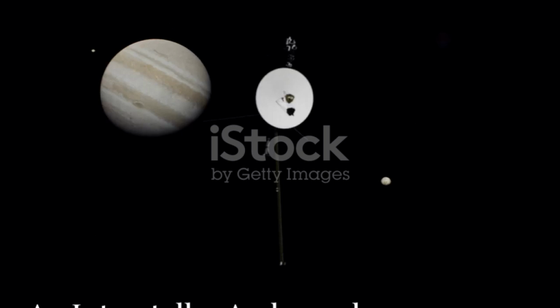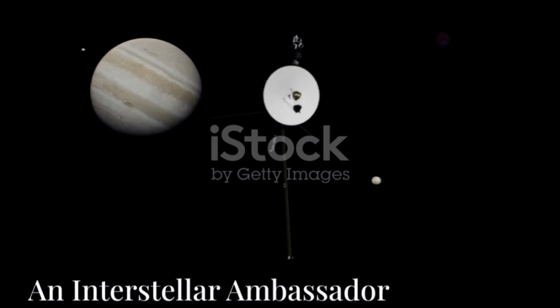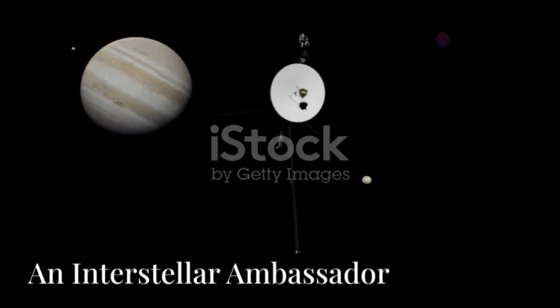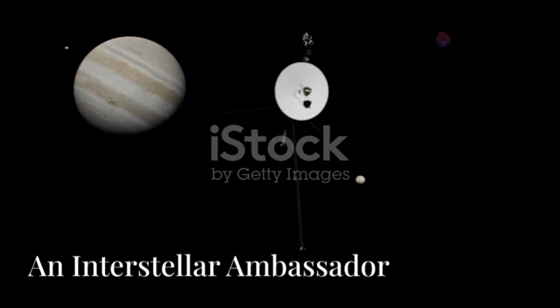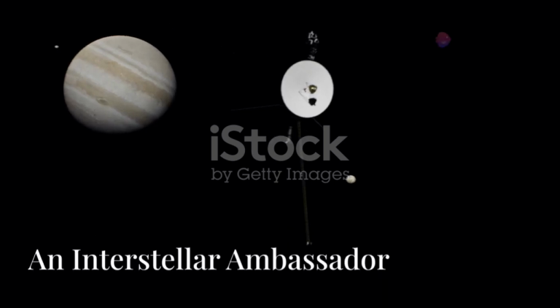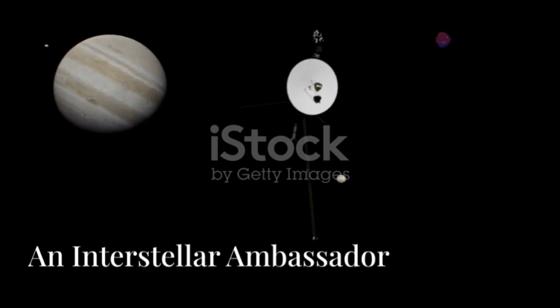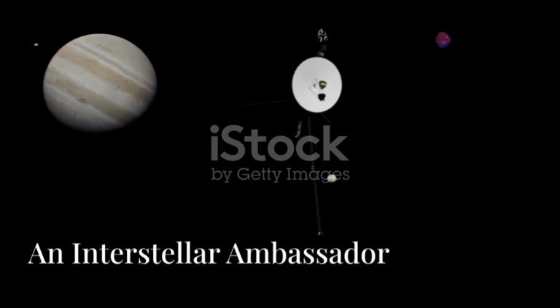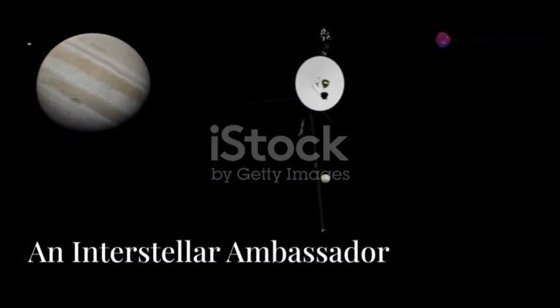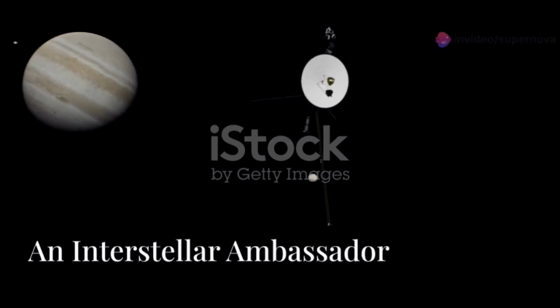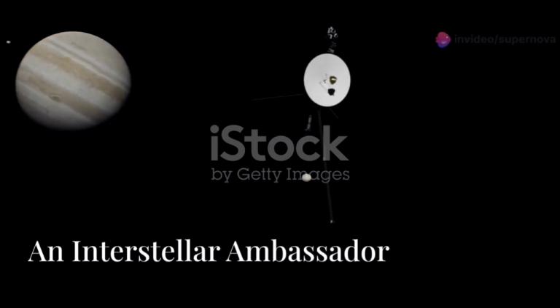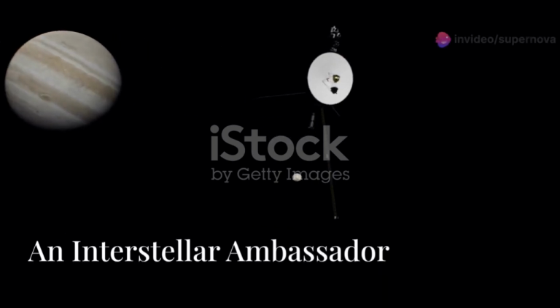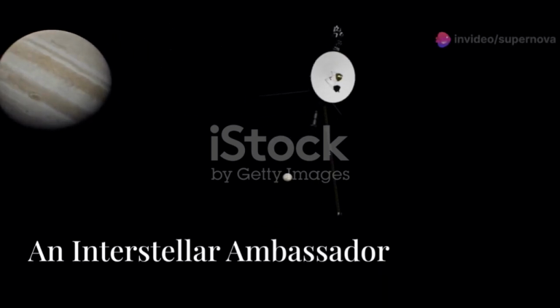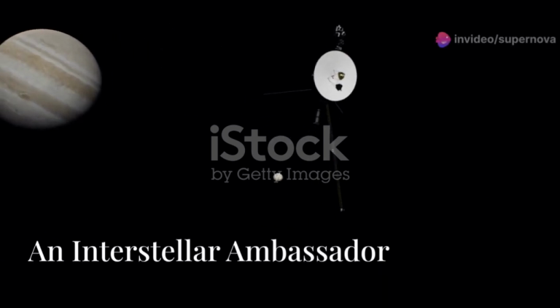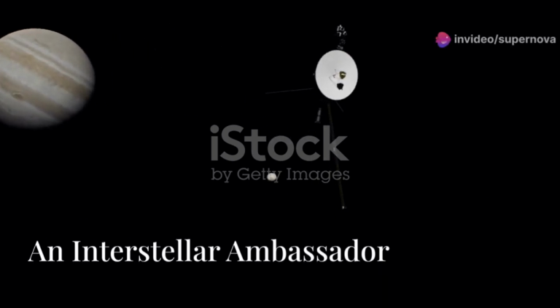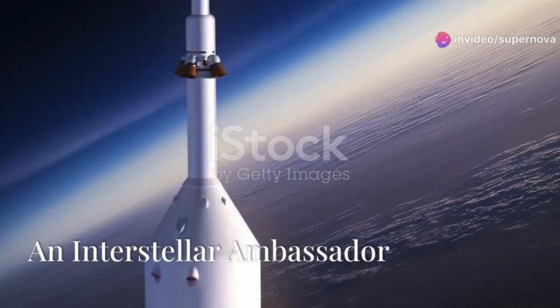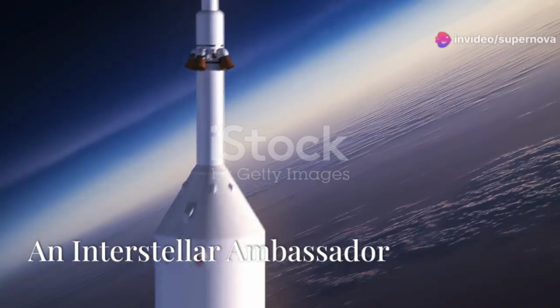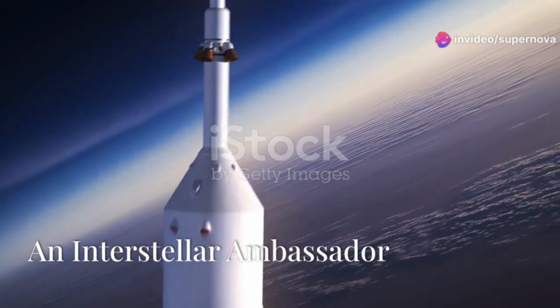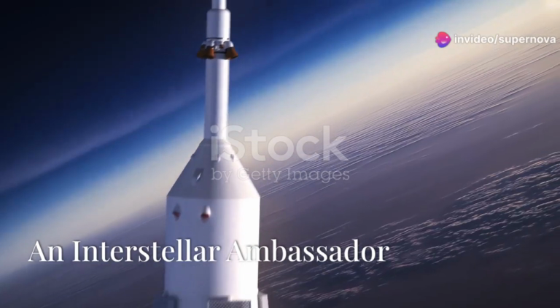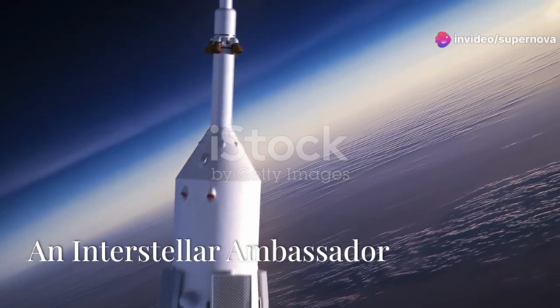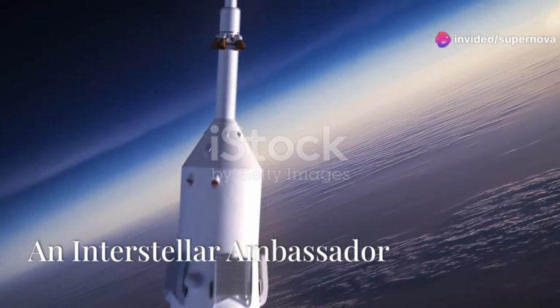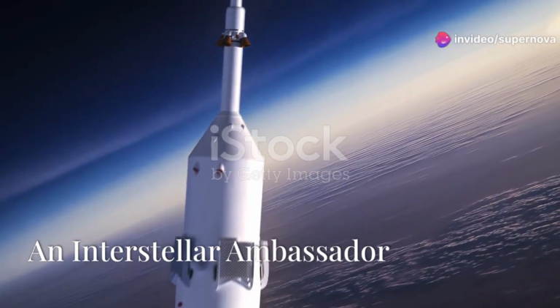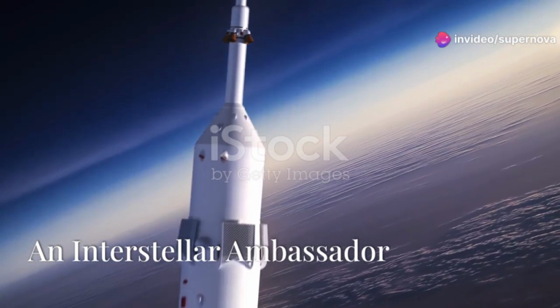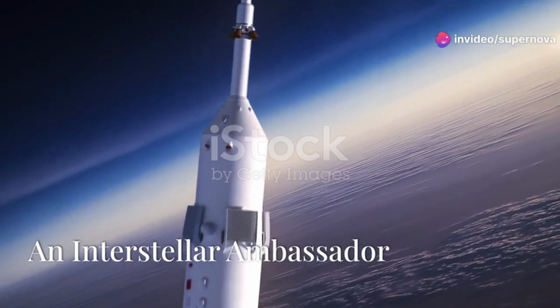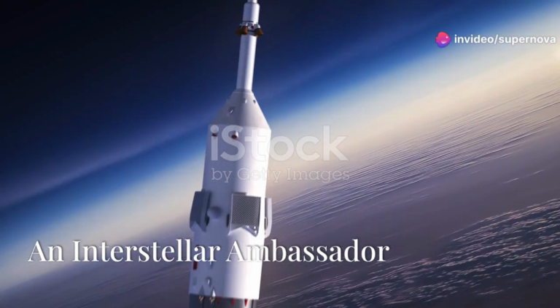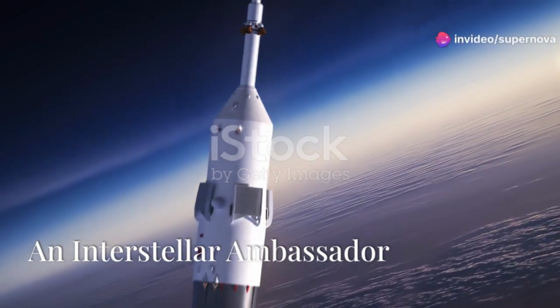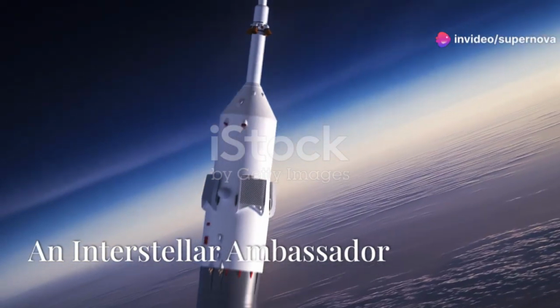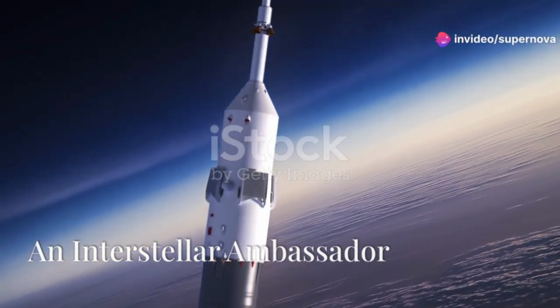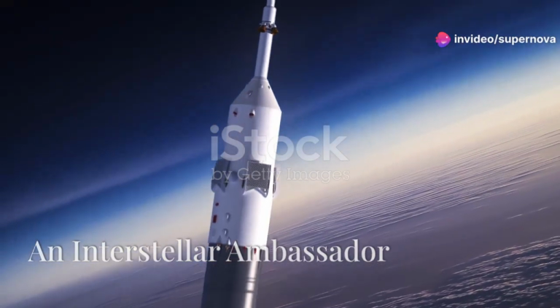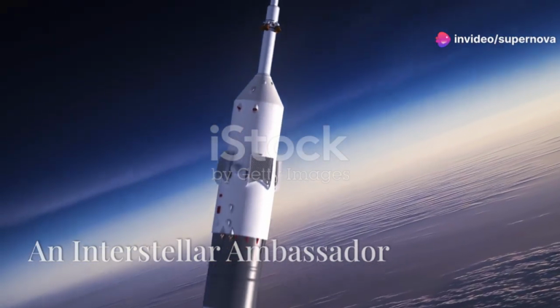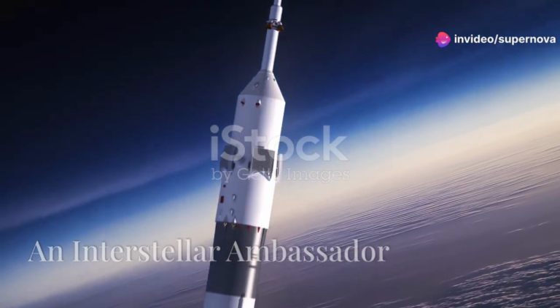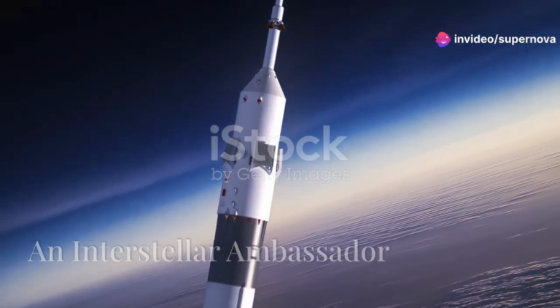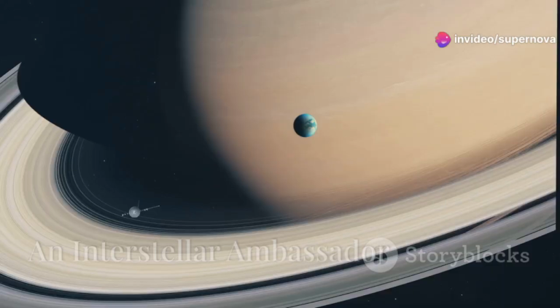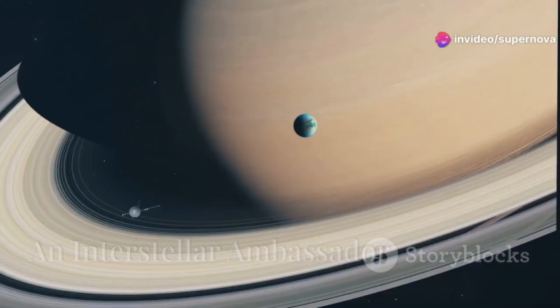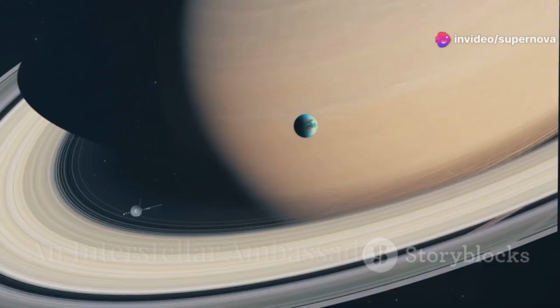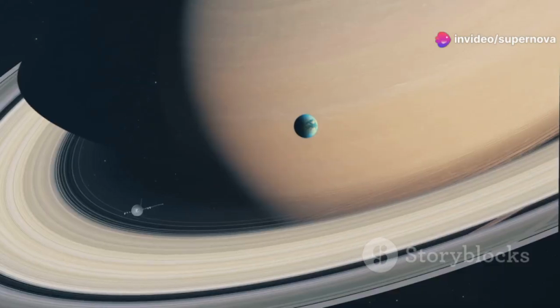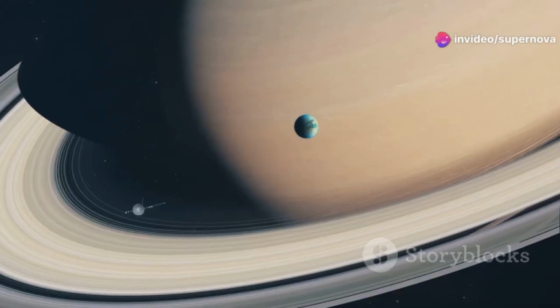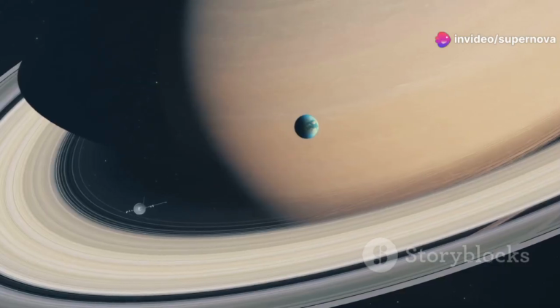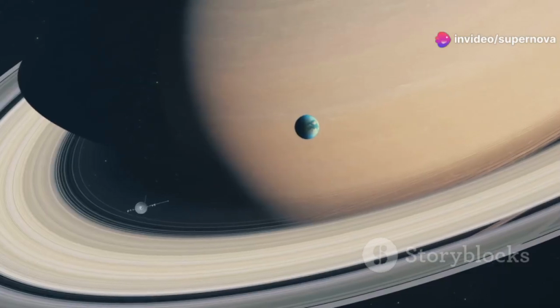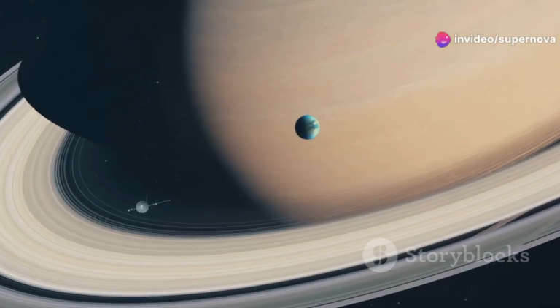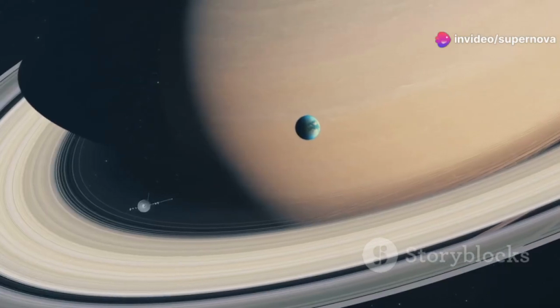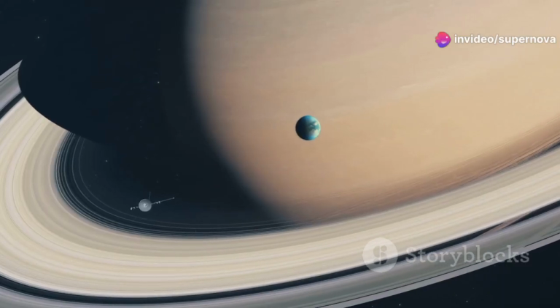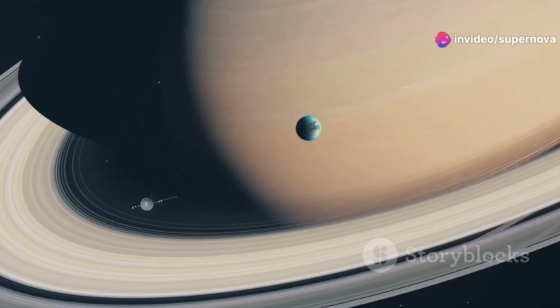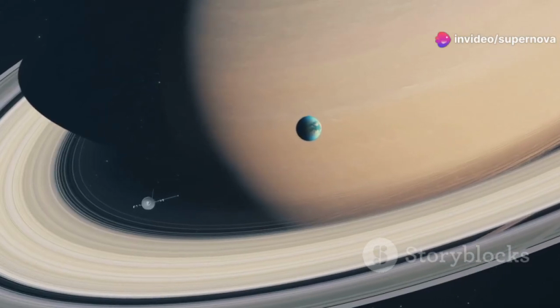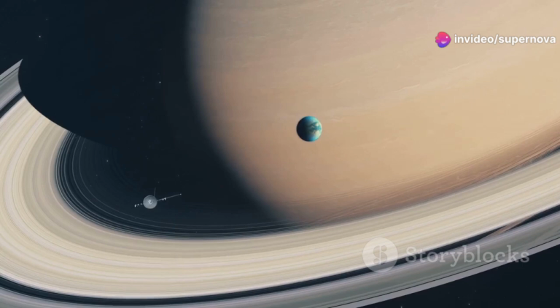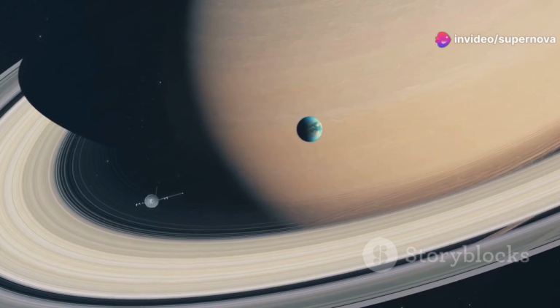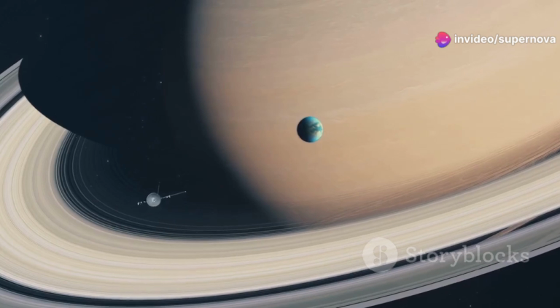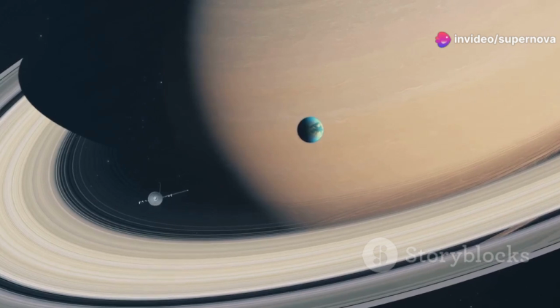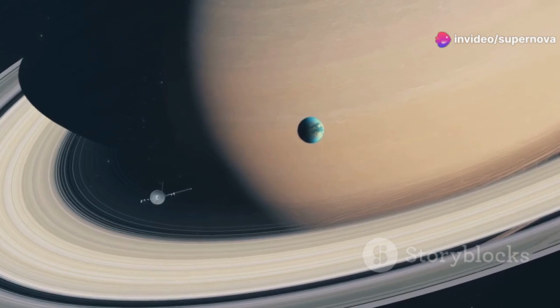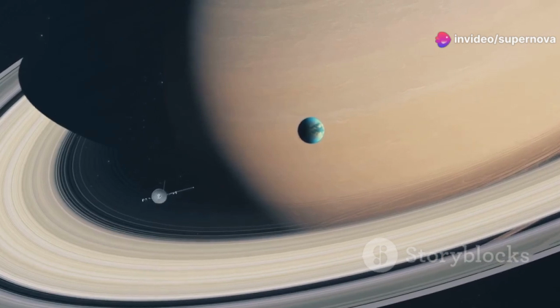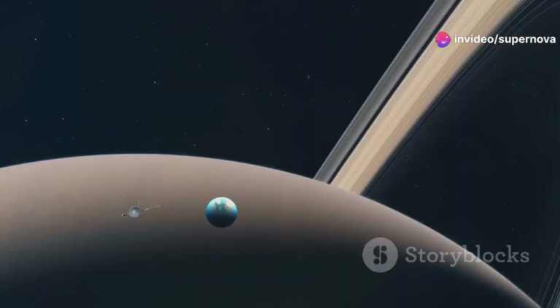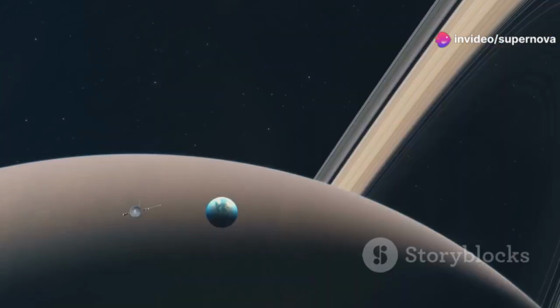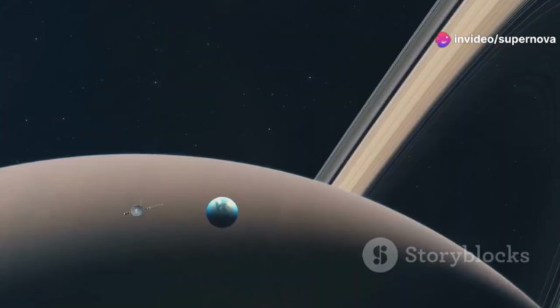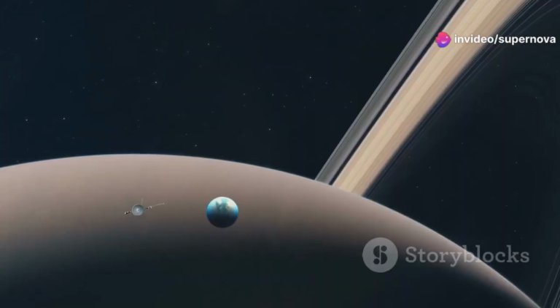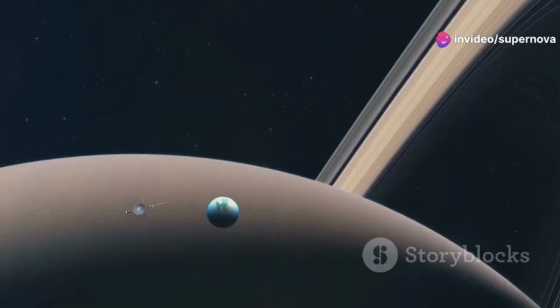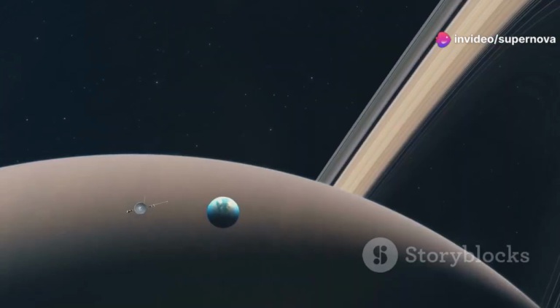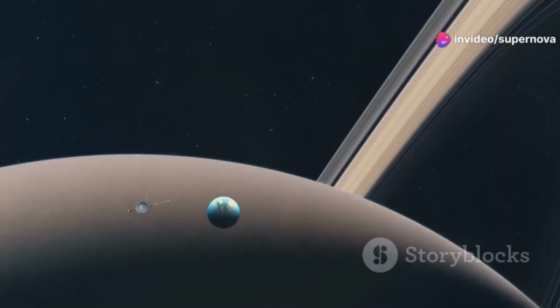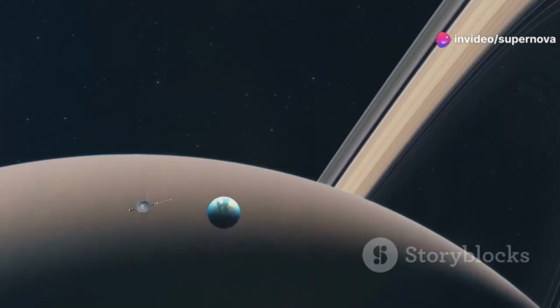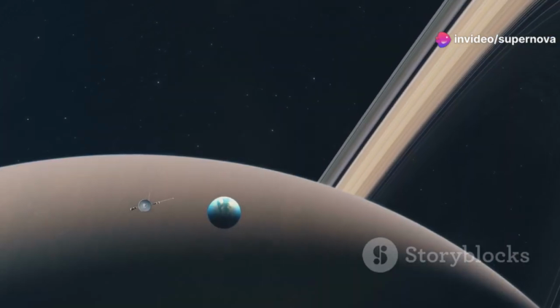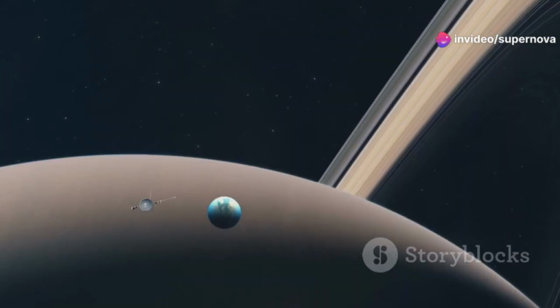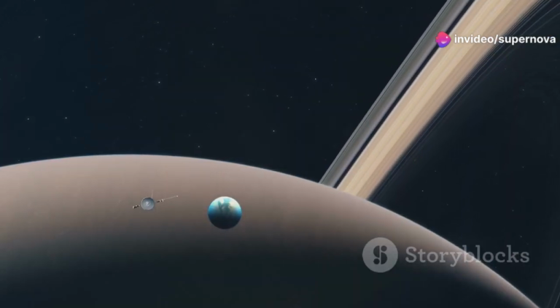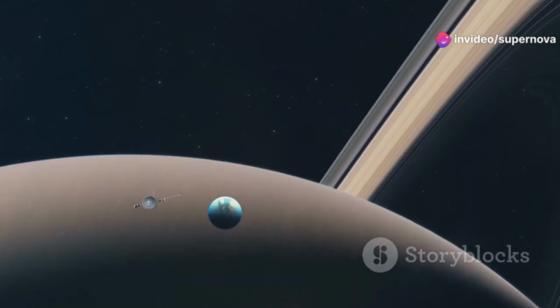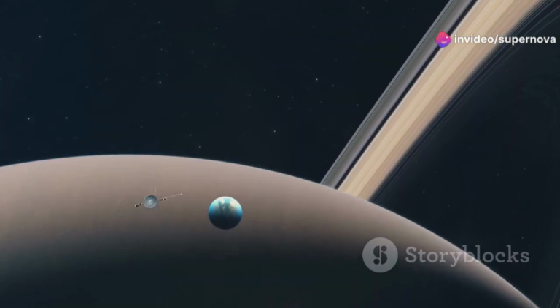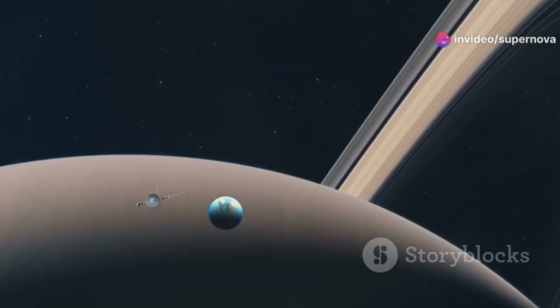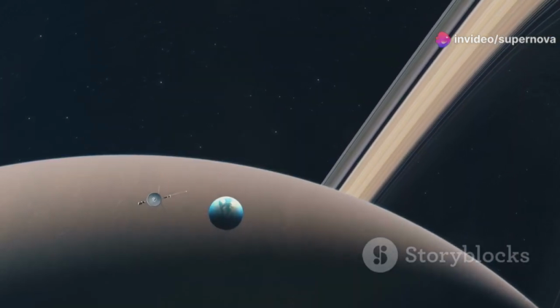Voyager 1 is a space probe that launched in 1977. Its mission was to explore the outer planets, and it has since become an interstellar icon.